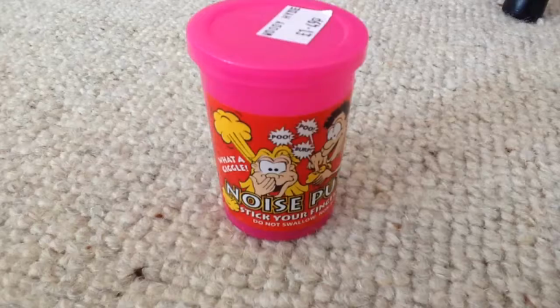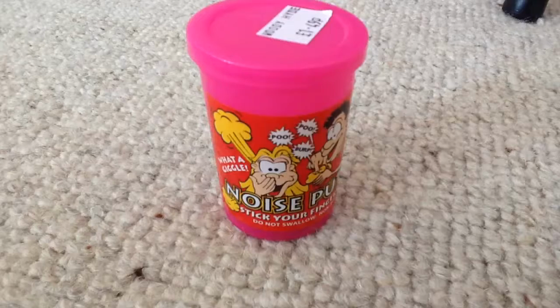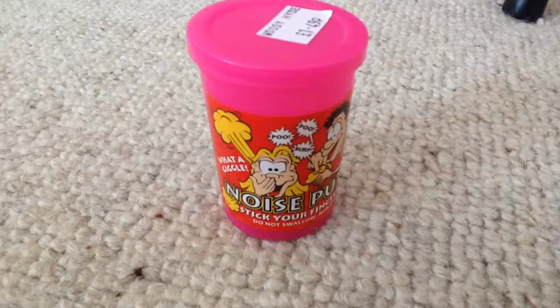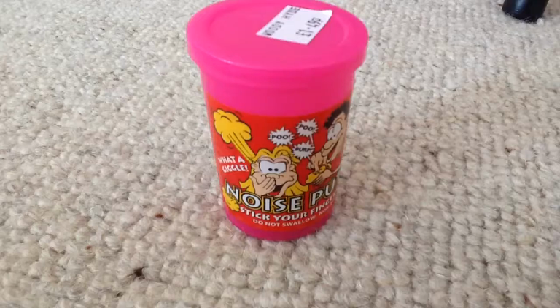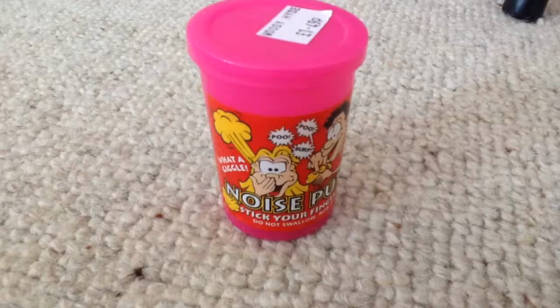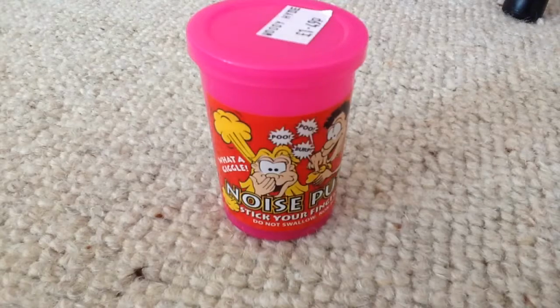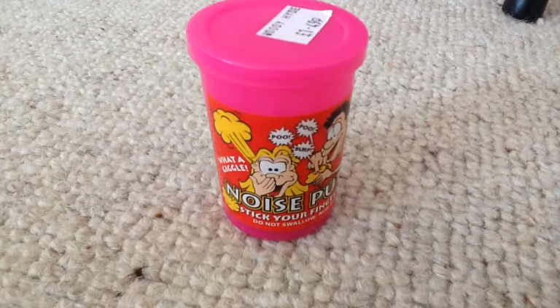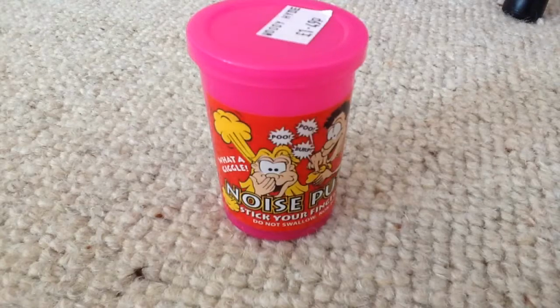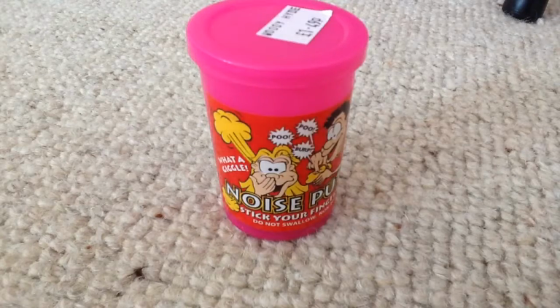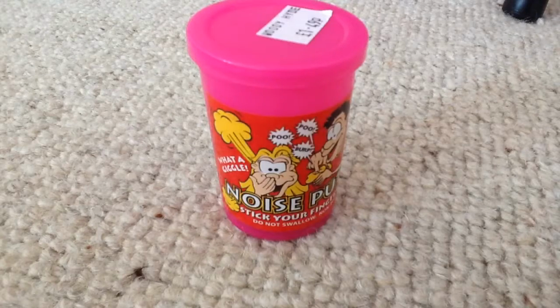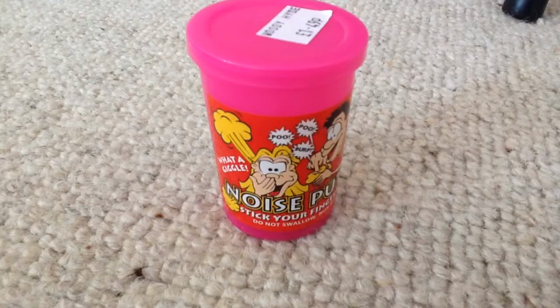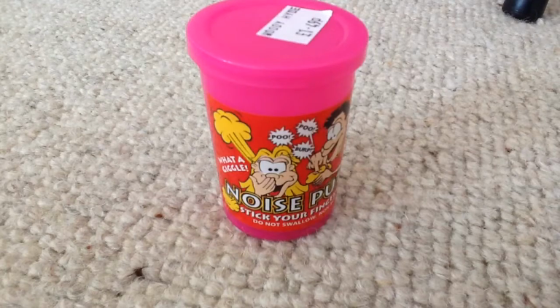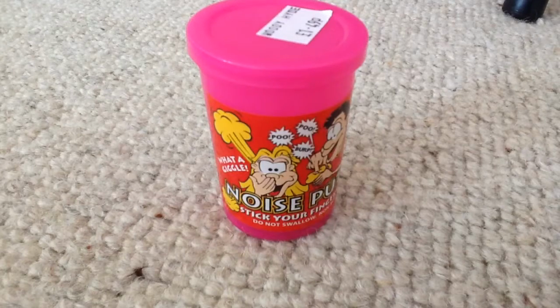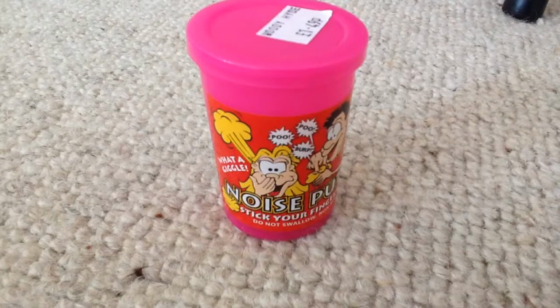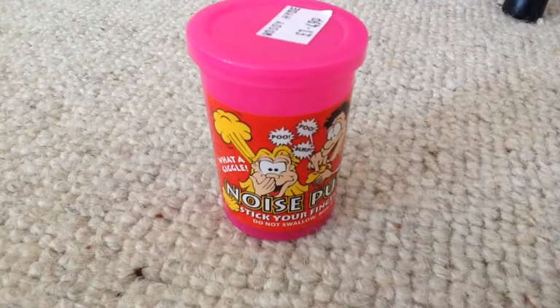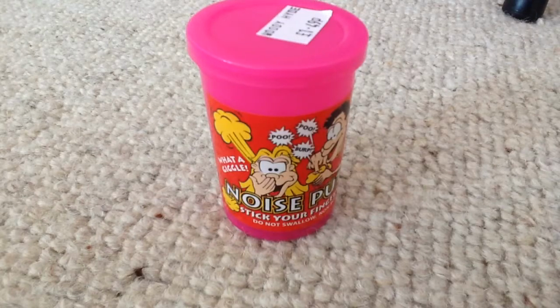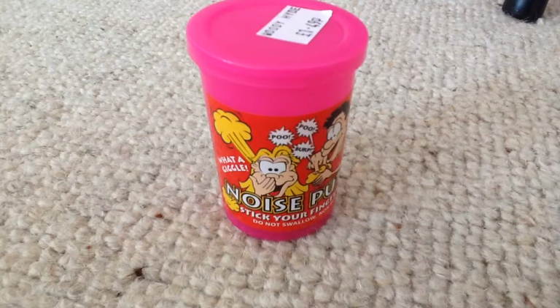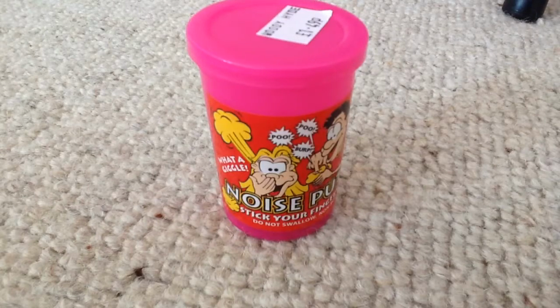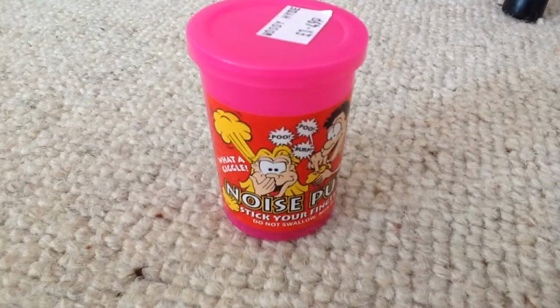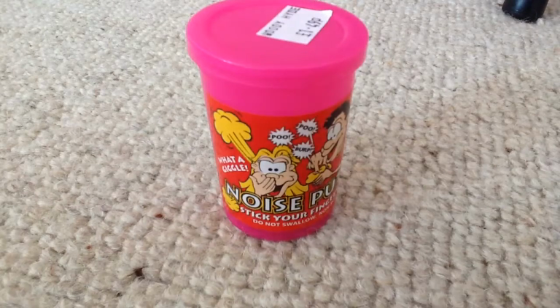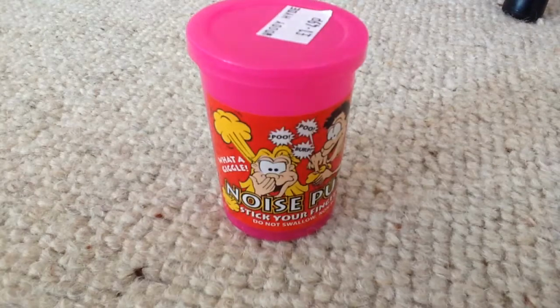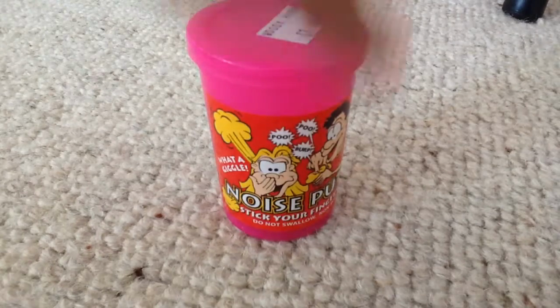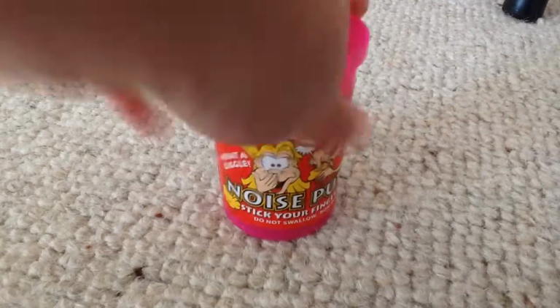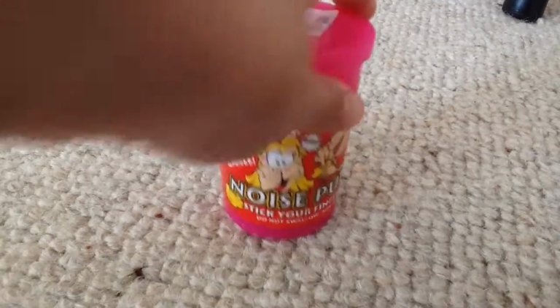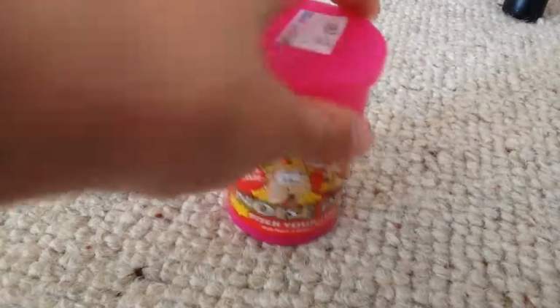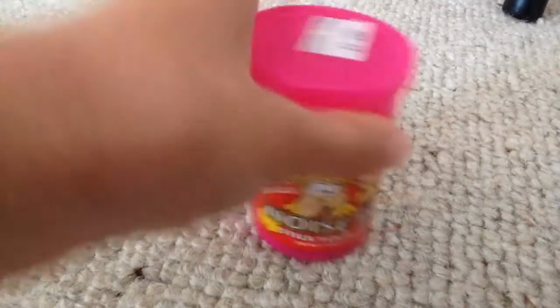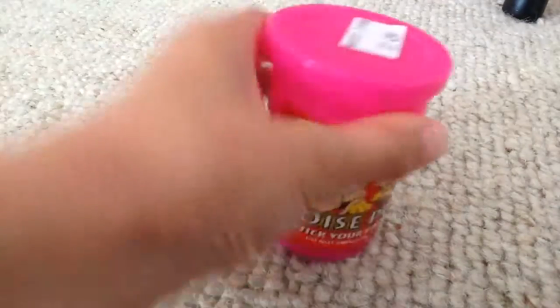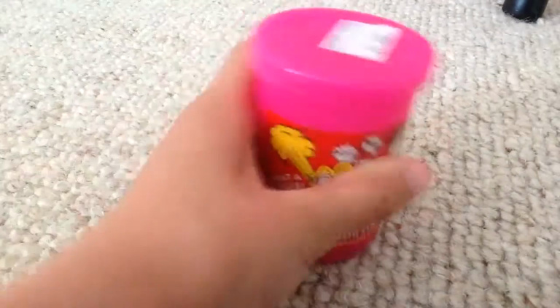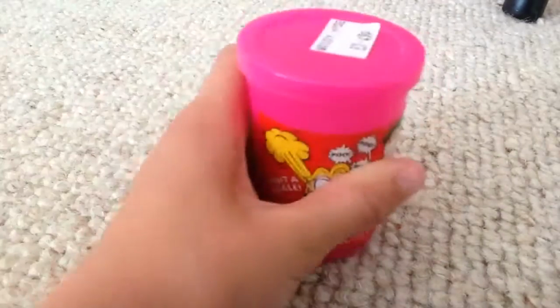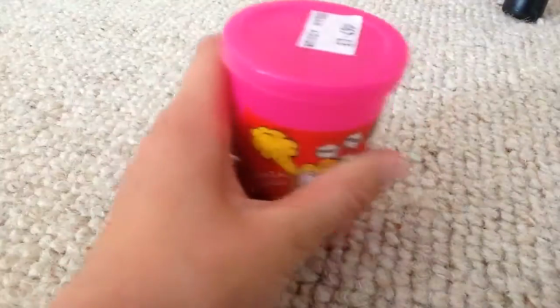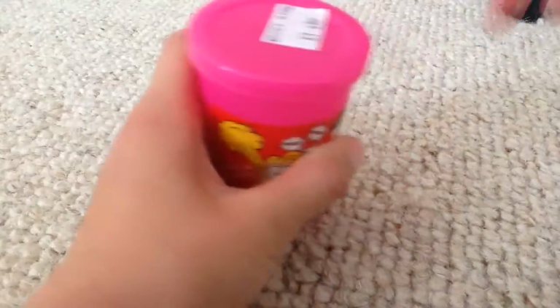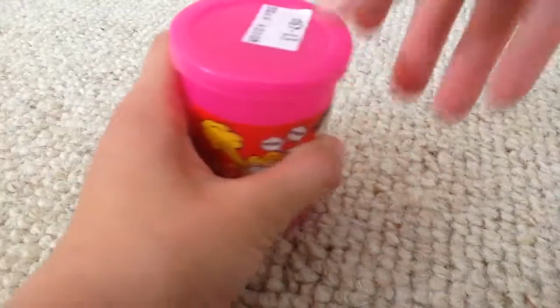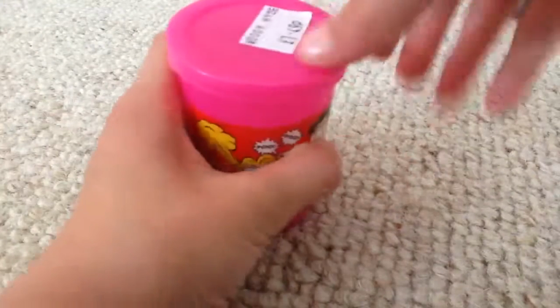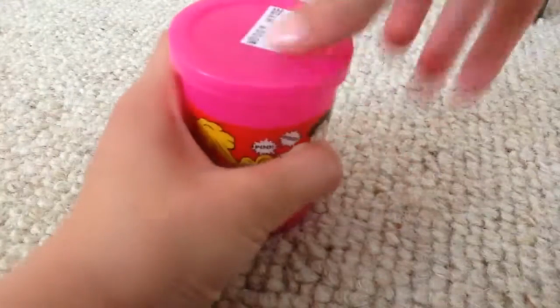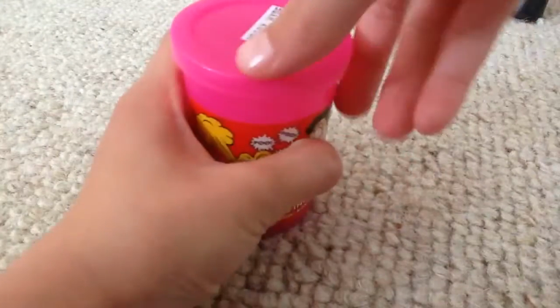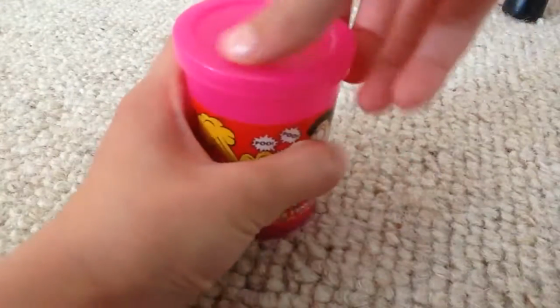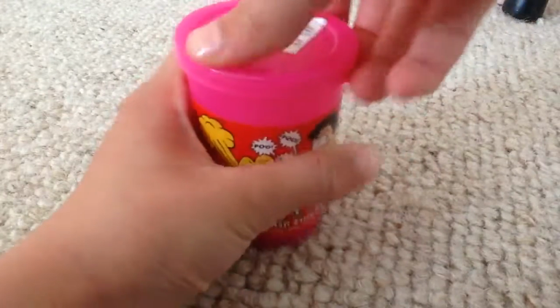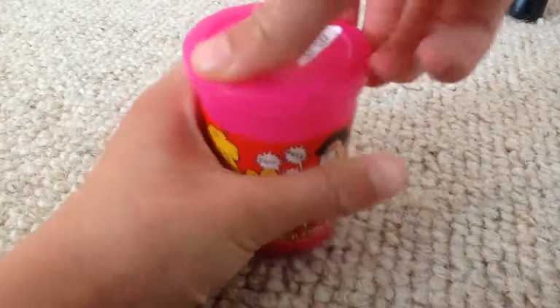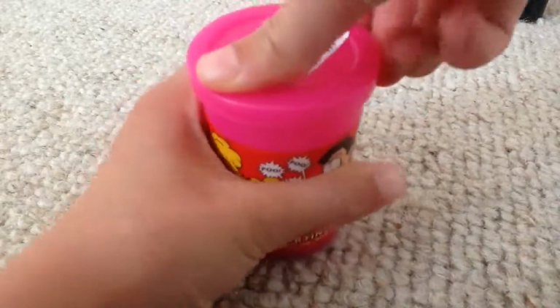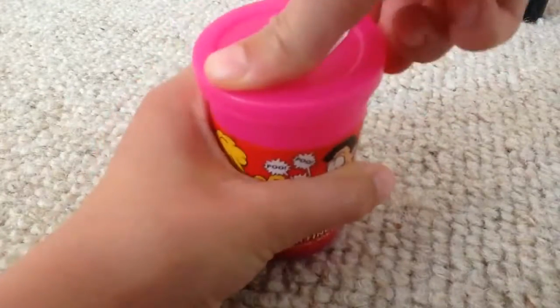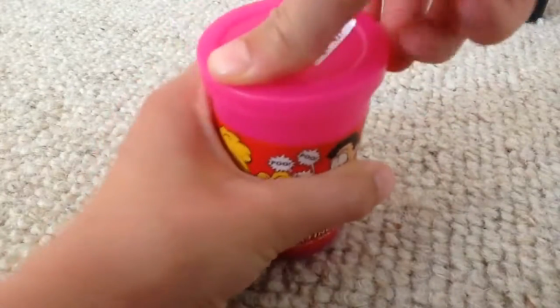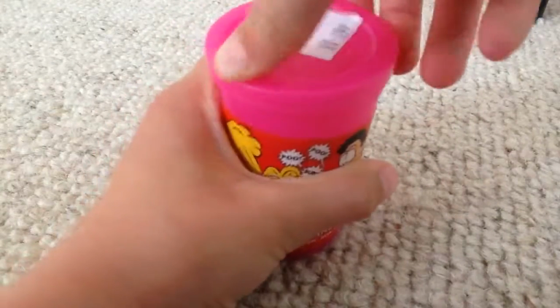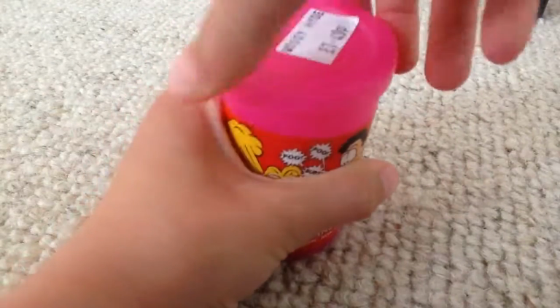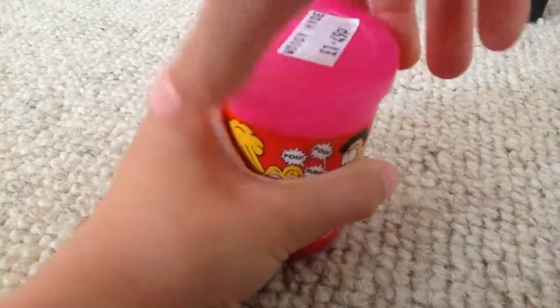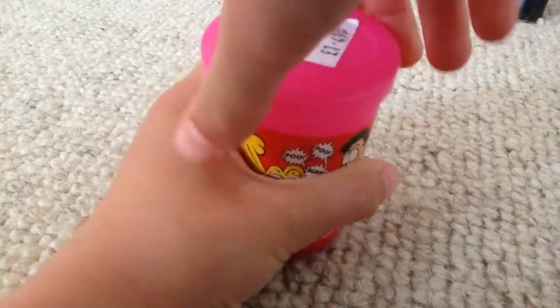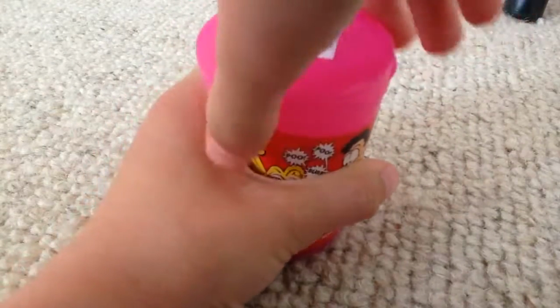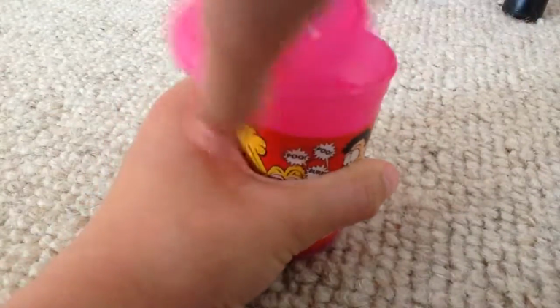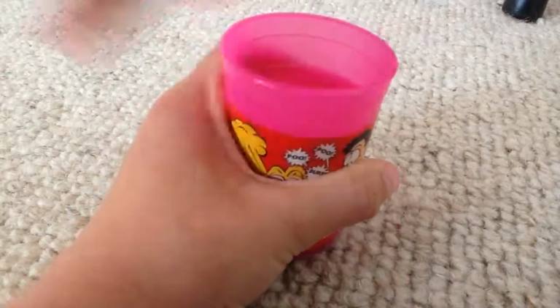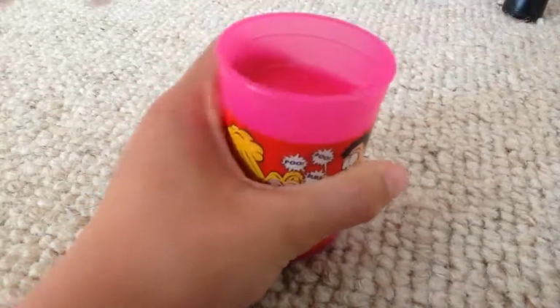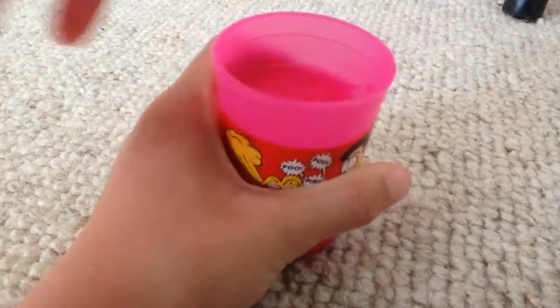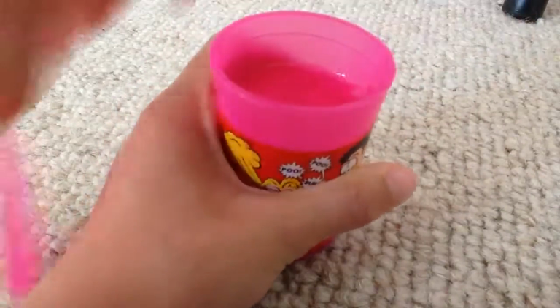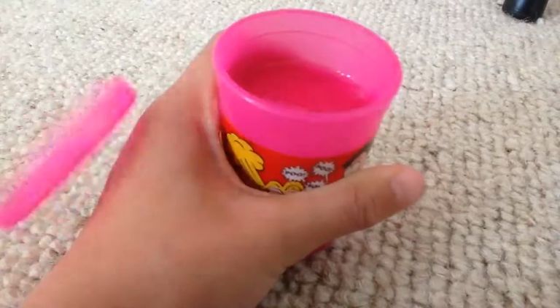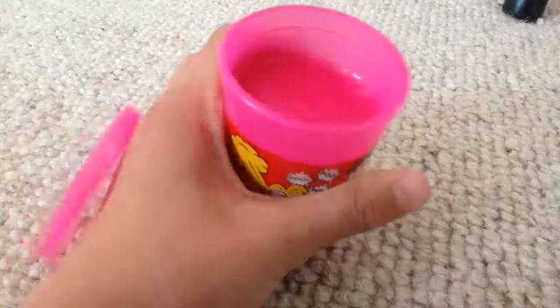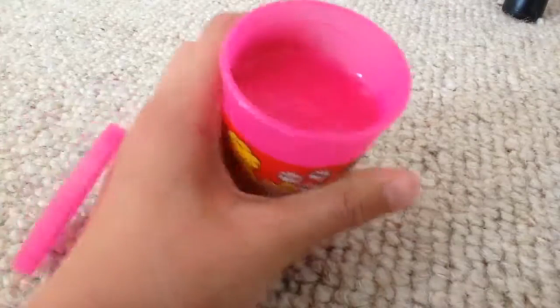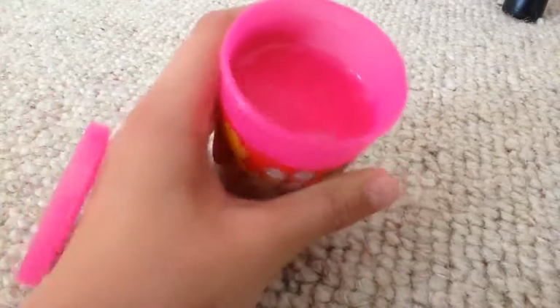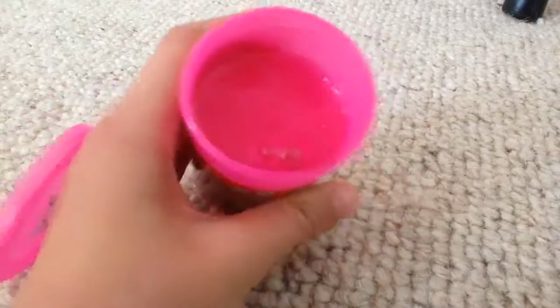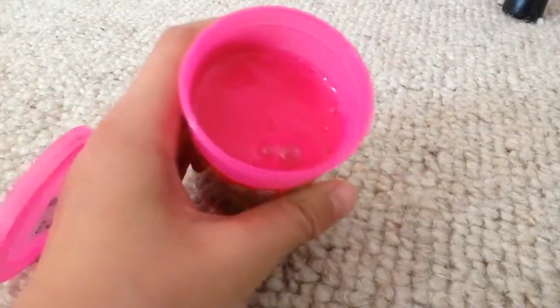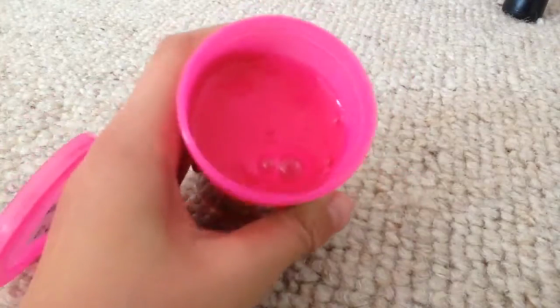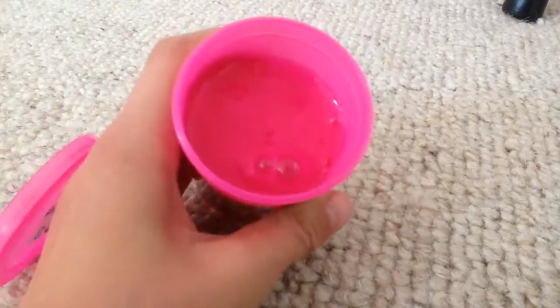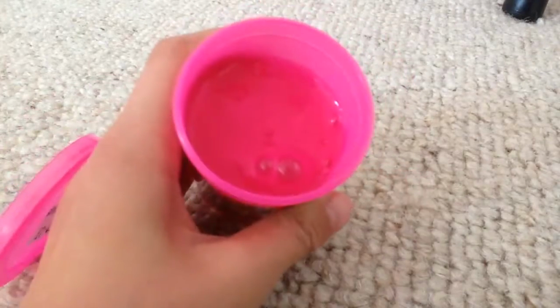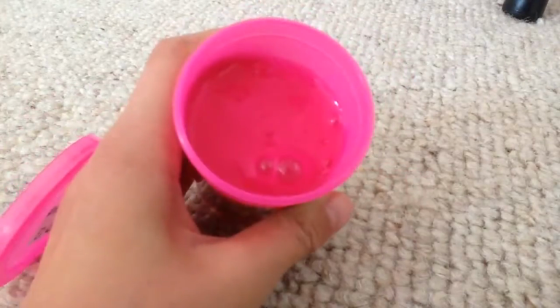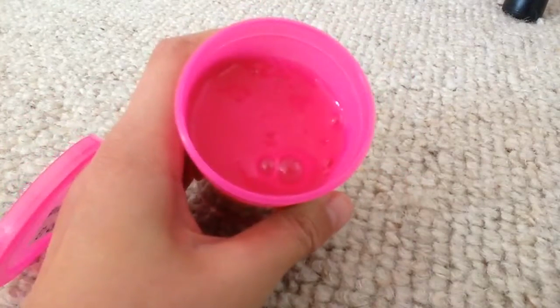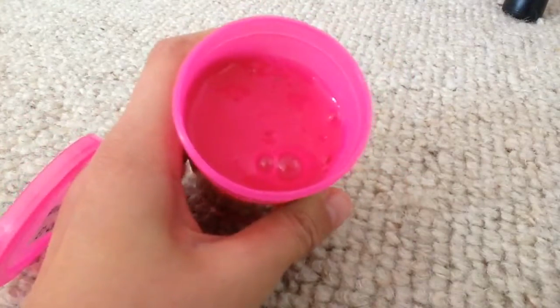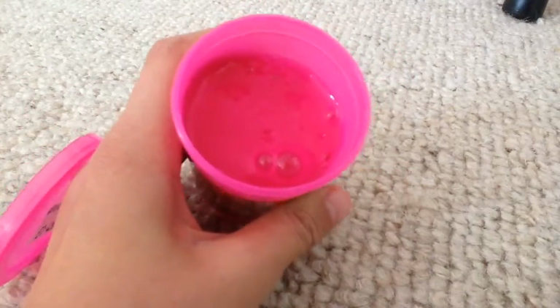Hi guys, this is Noise Putty. I don't know if you've ever heard of it, but it's basically slime. It looks like that.